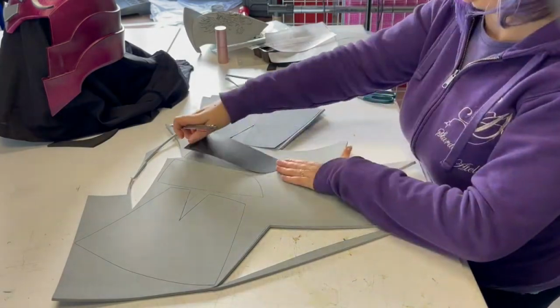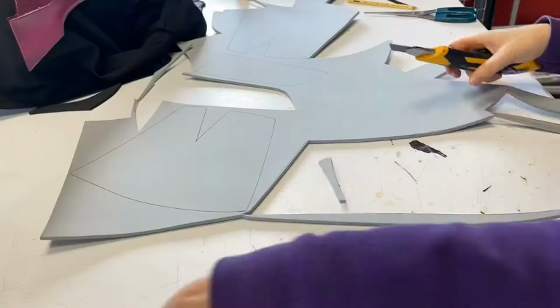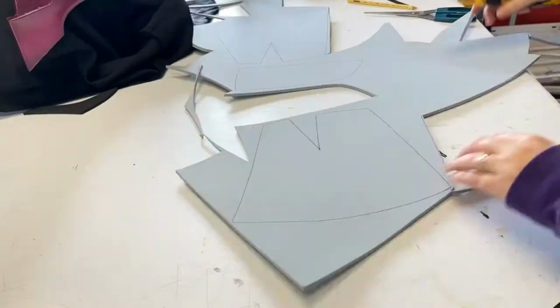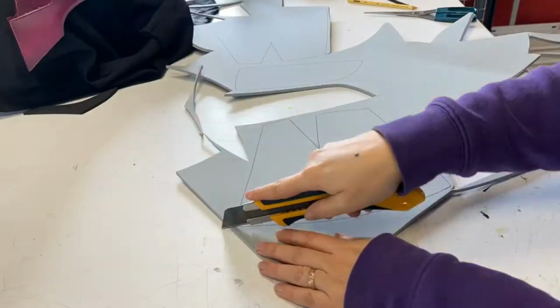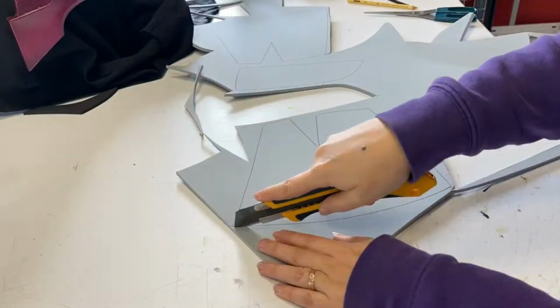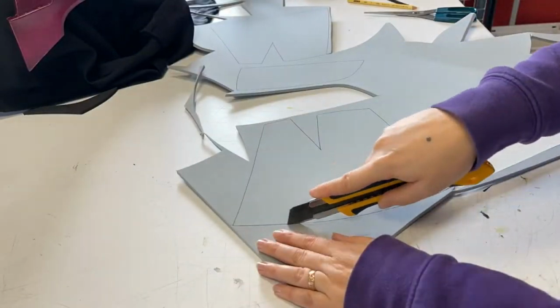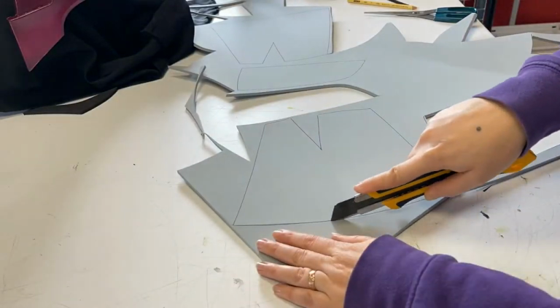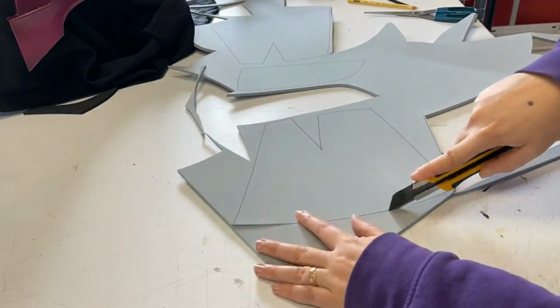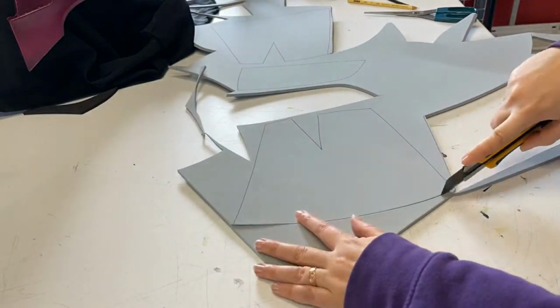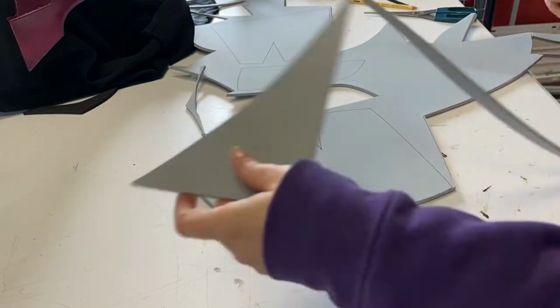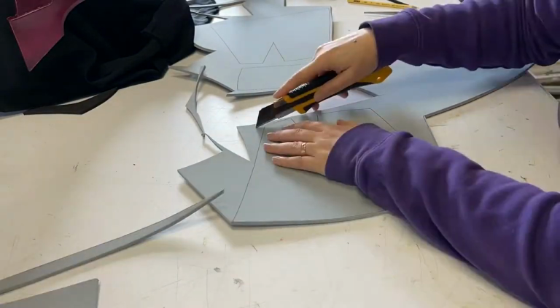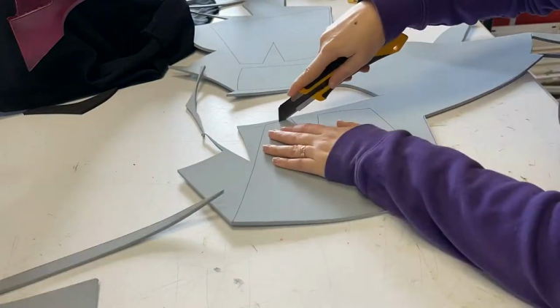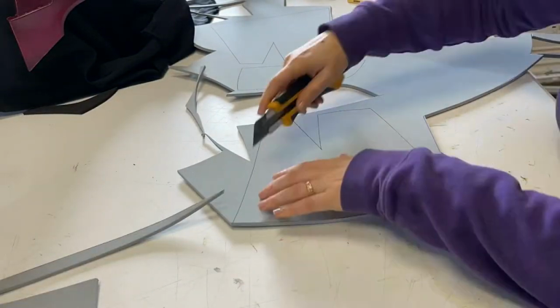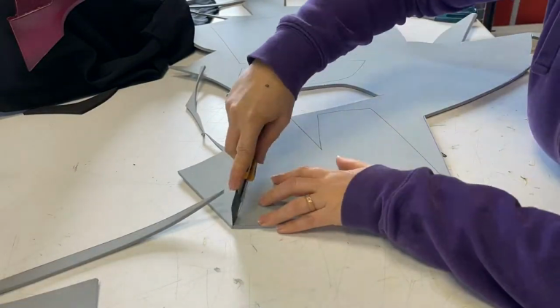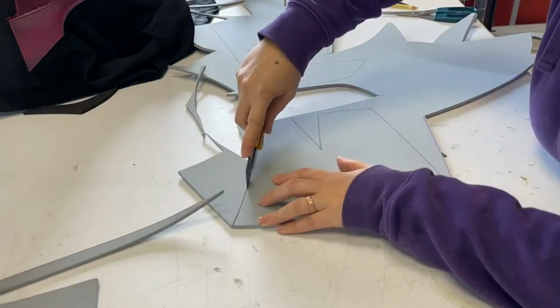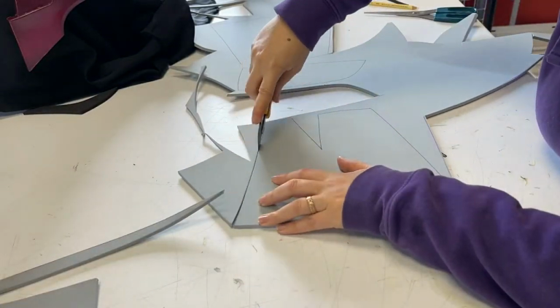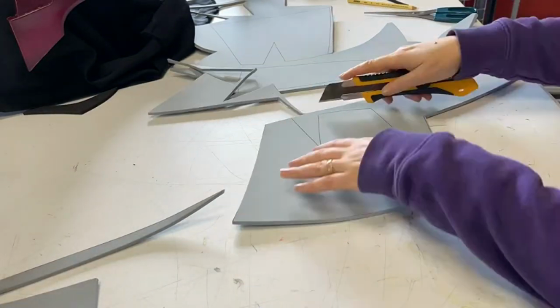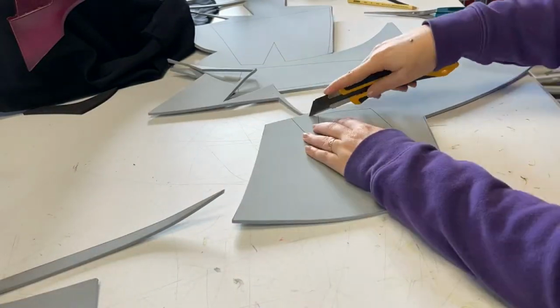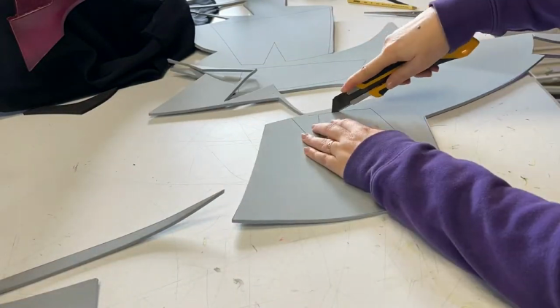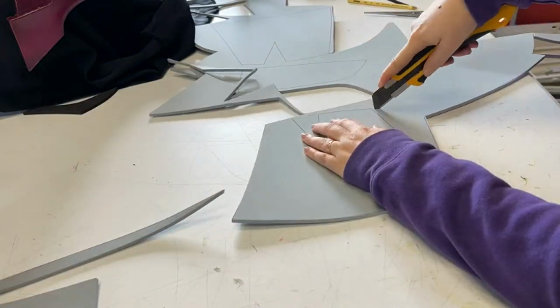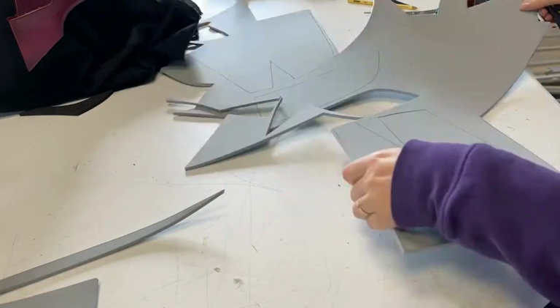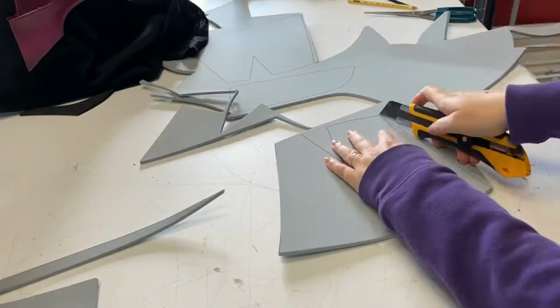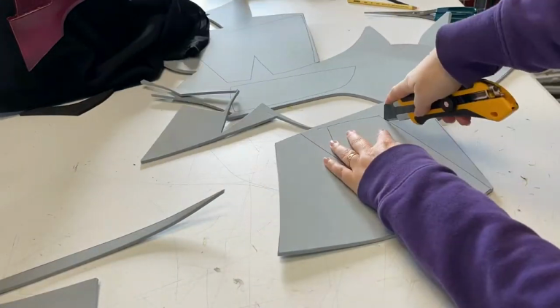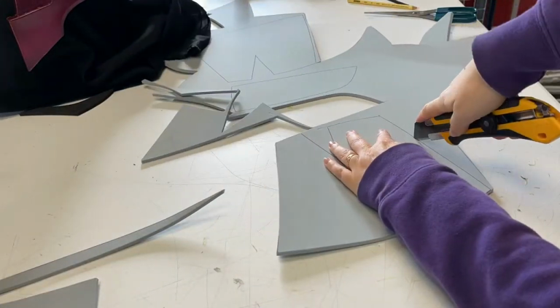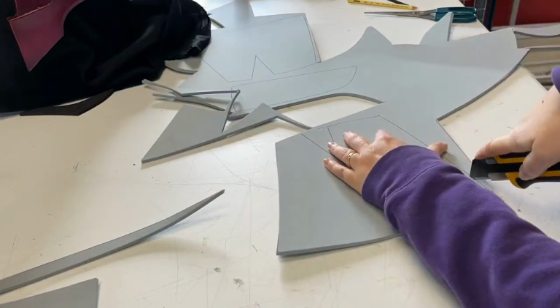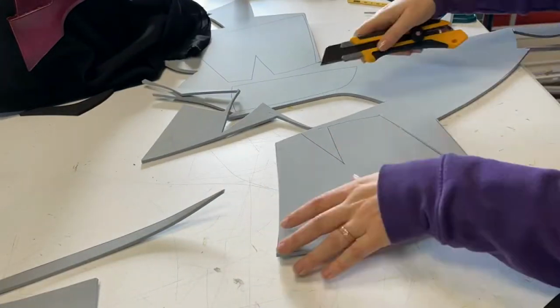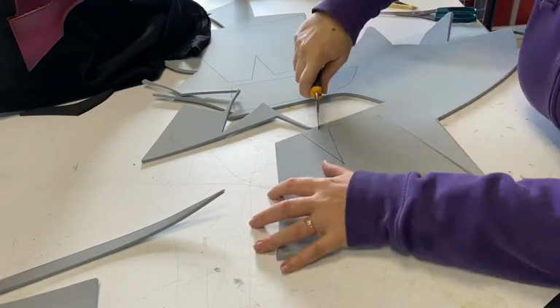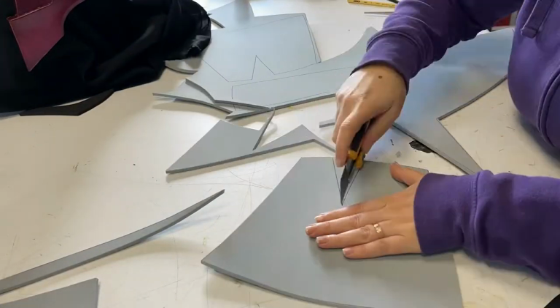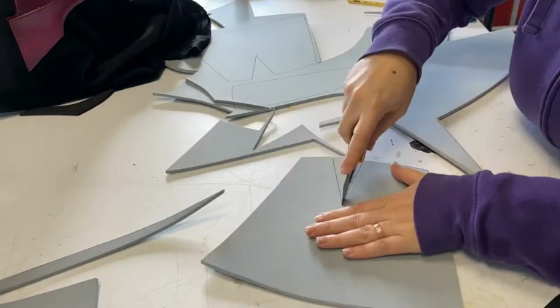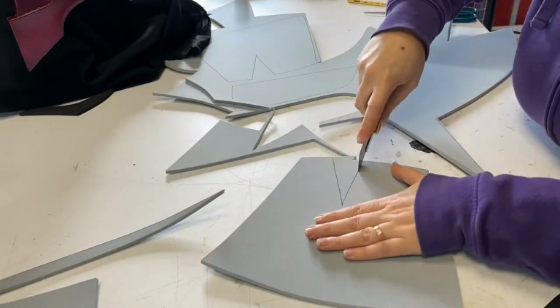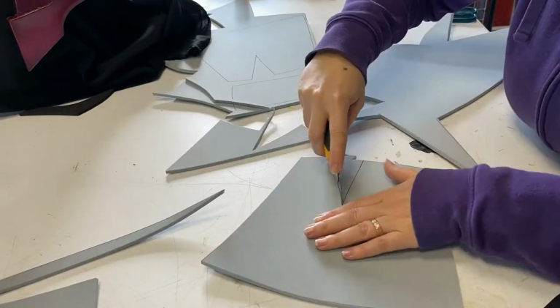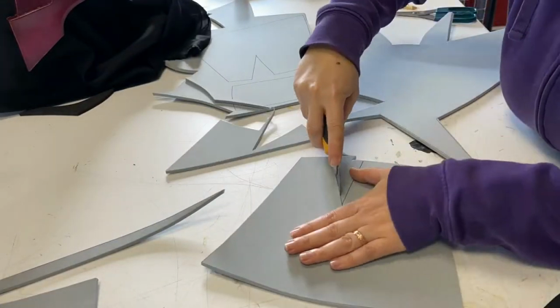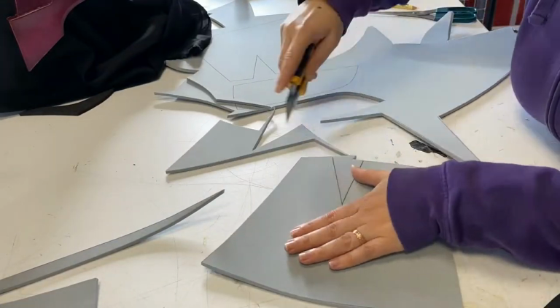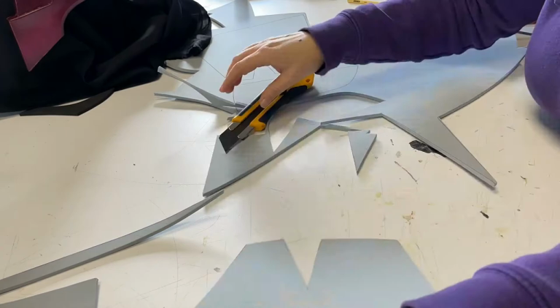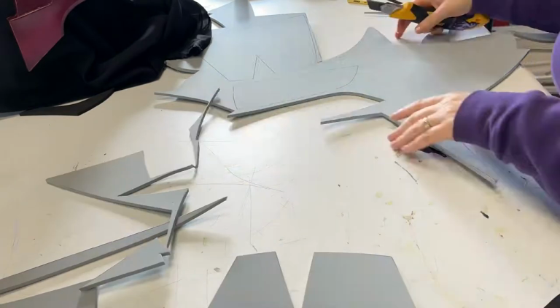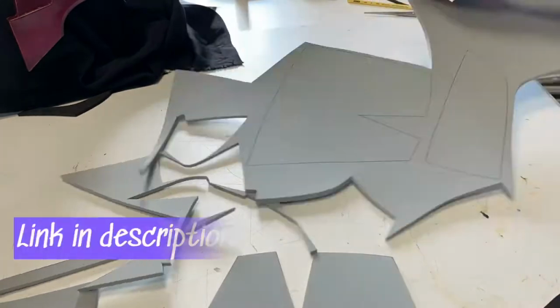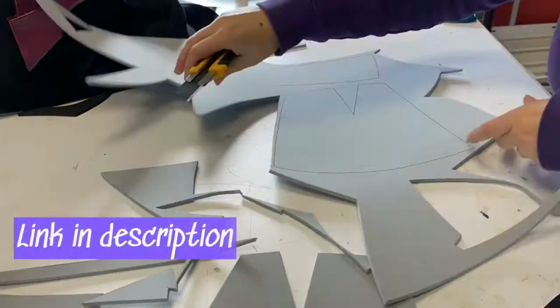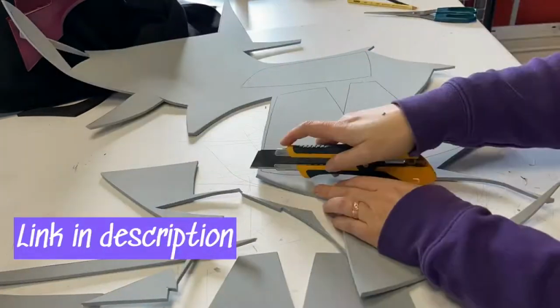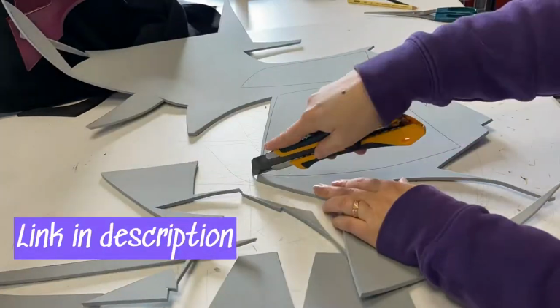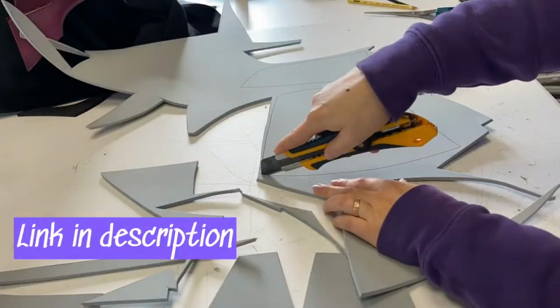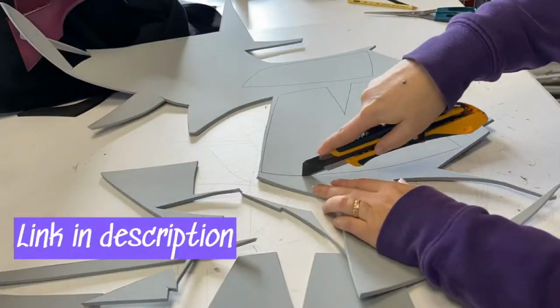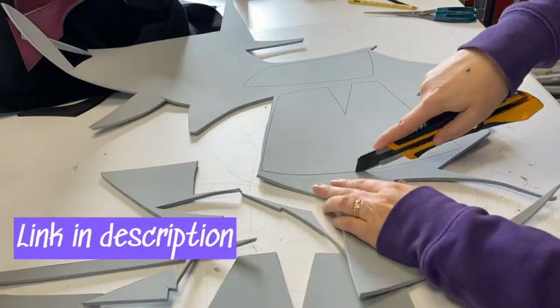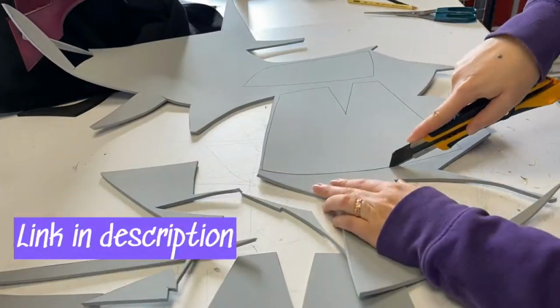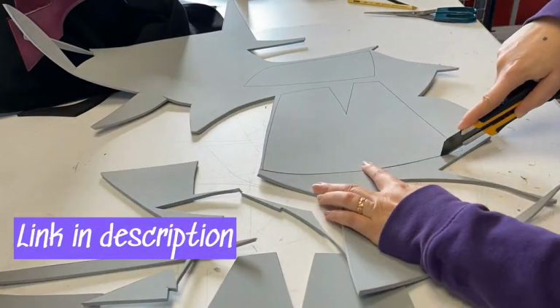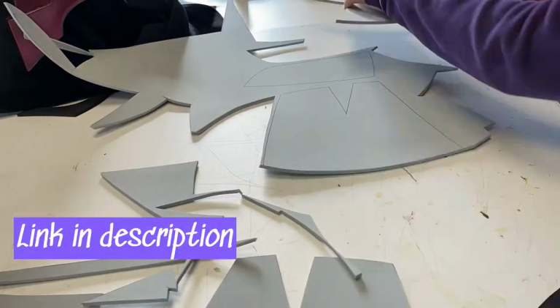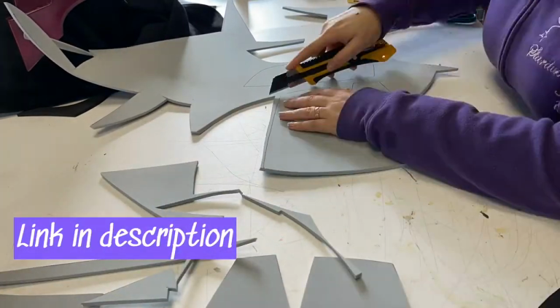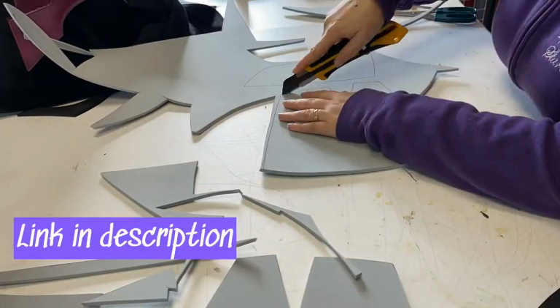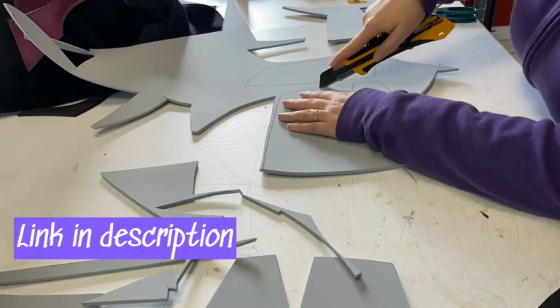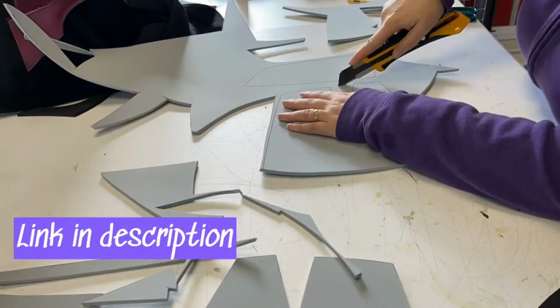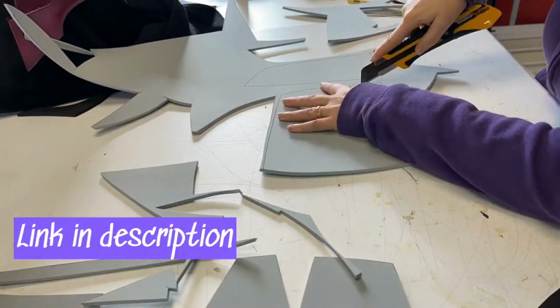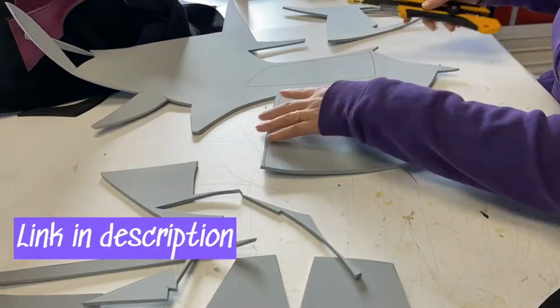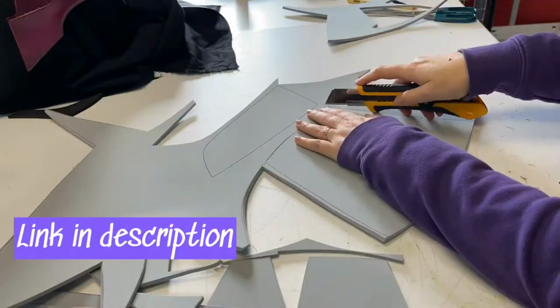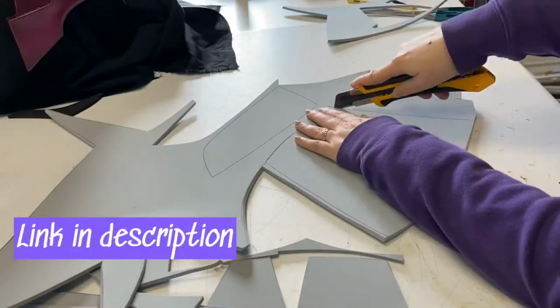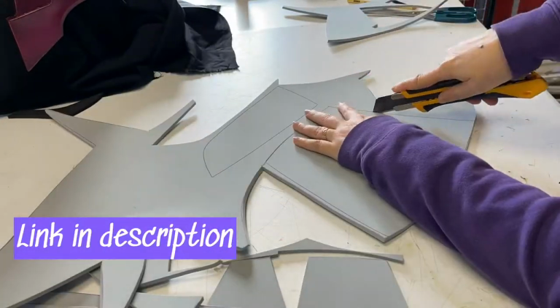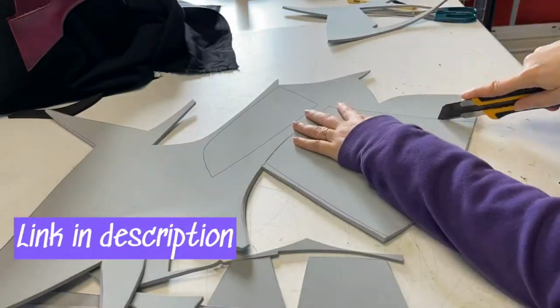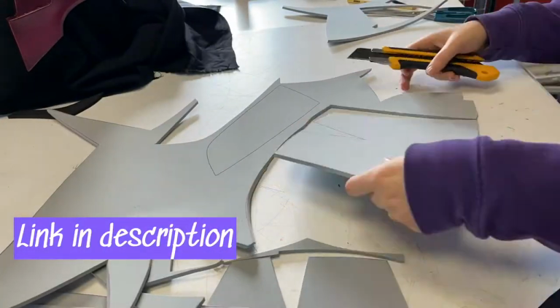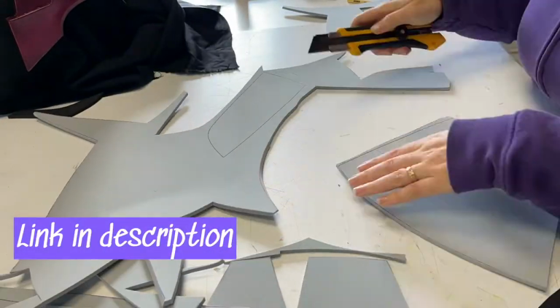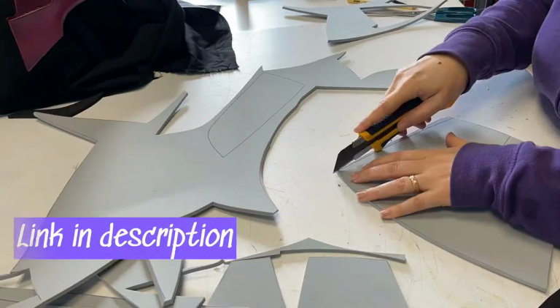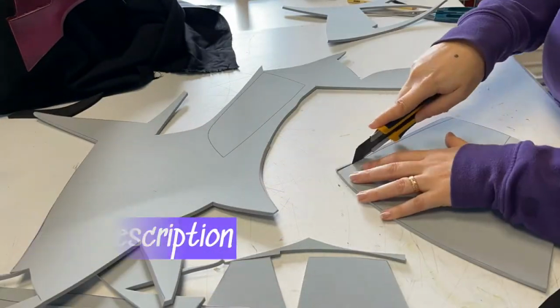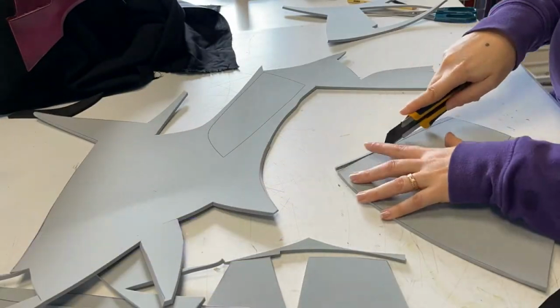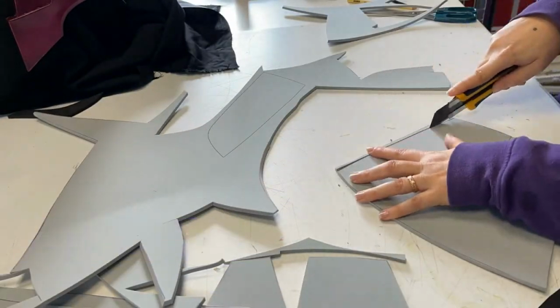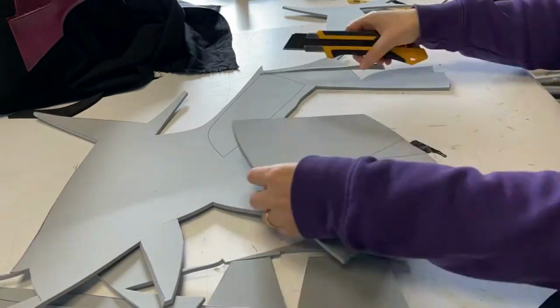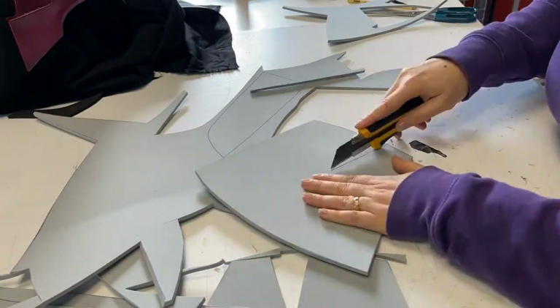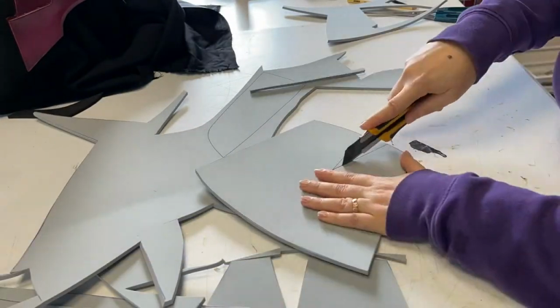Now it's time to cut. Cut with a sure hand in only one move. Remember to watch our tutorial on cutters for more hints.